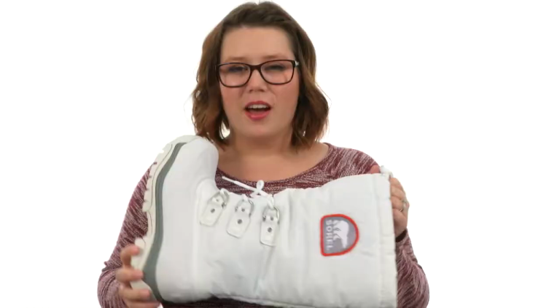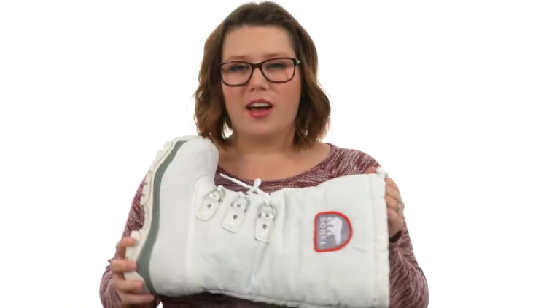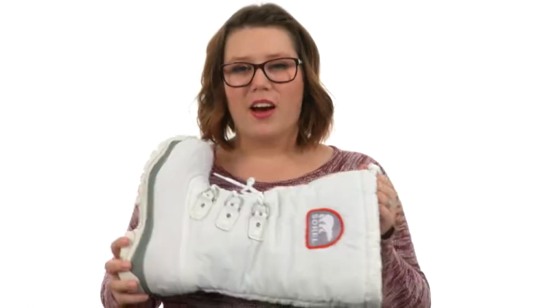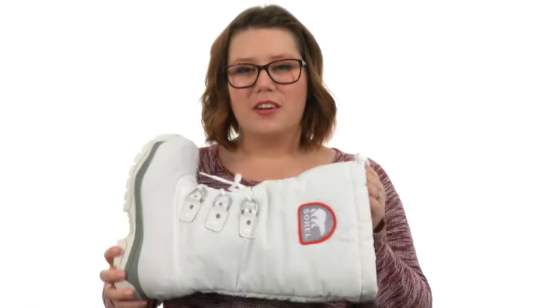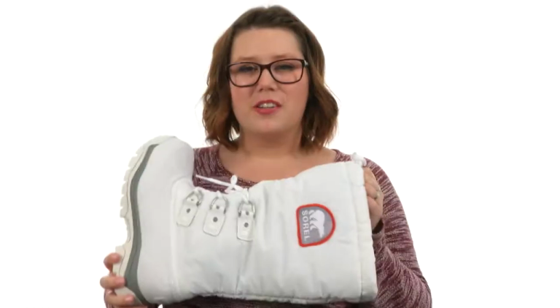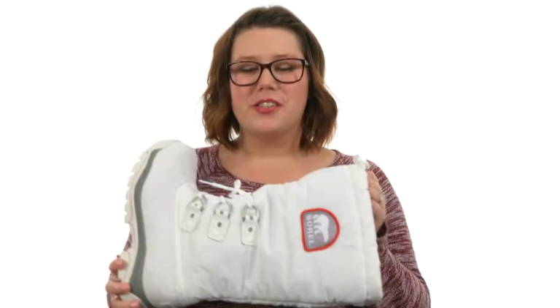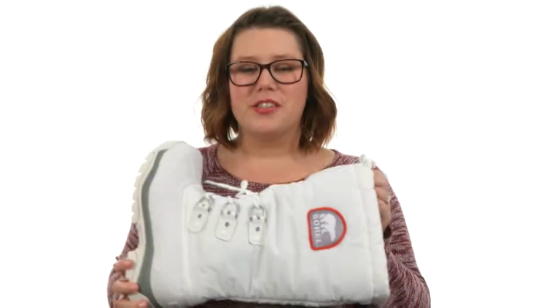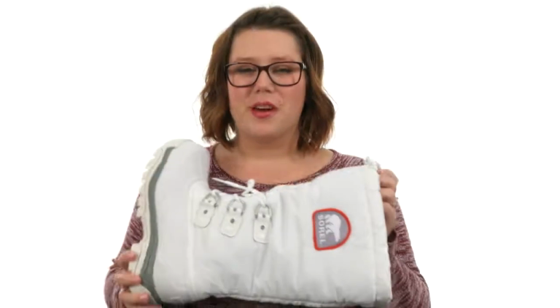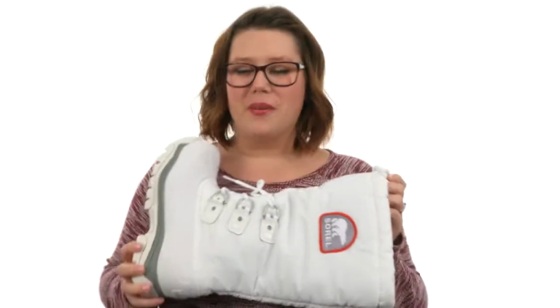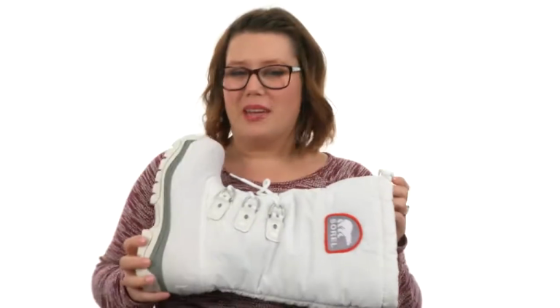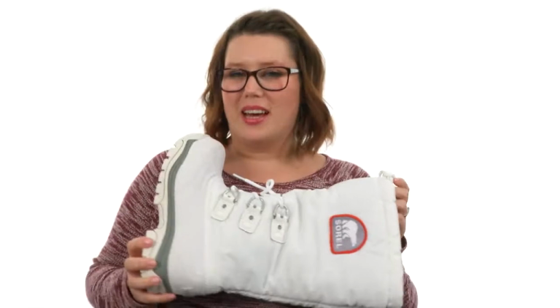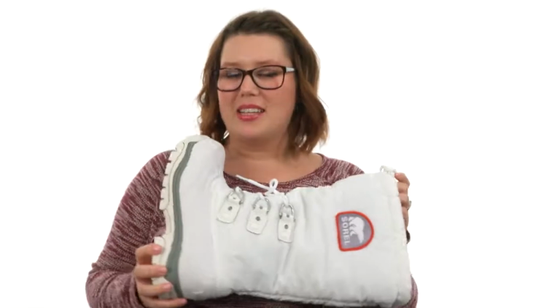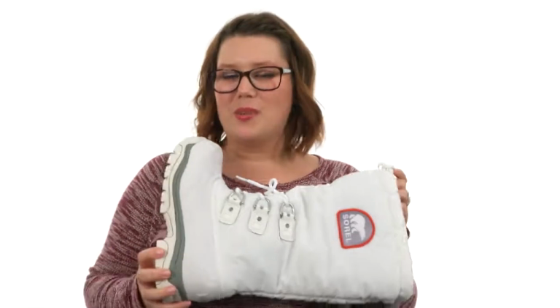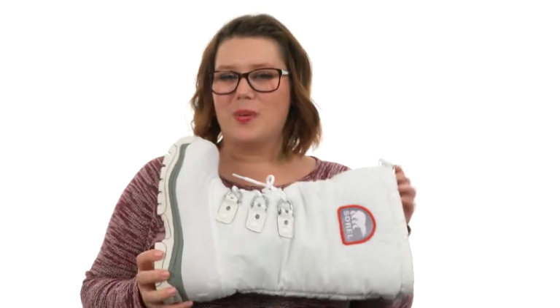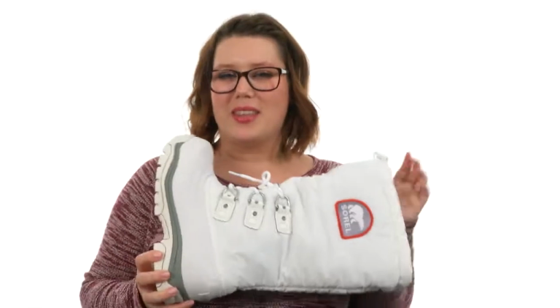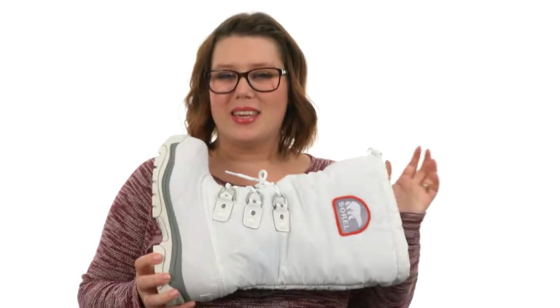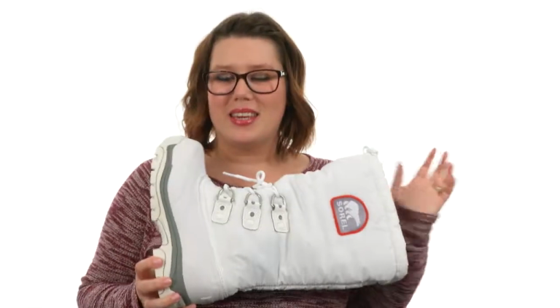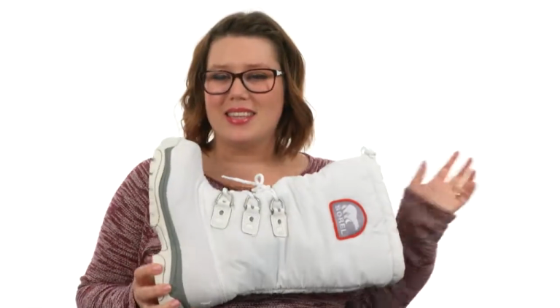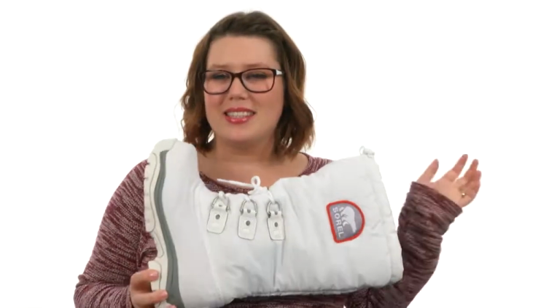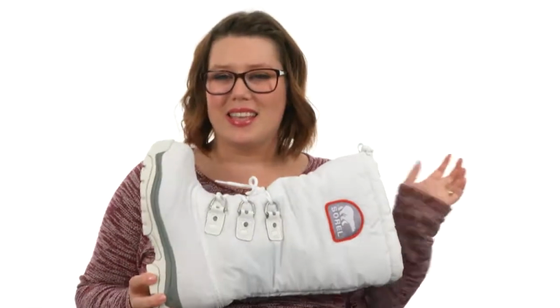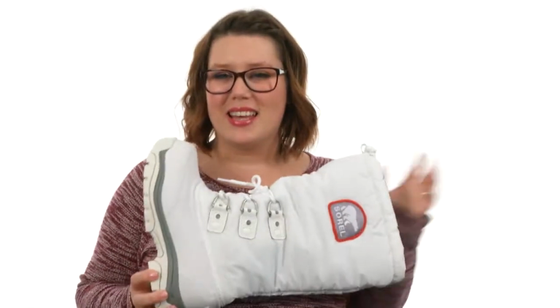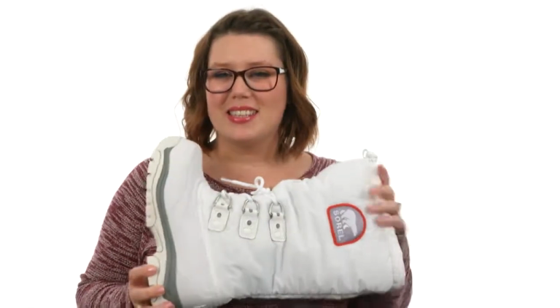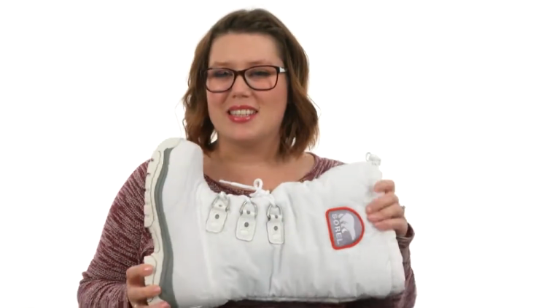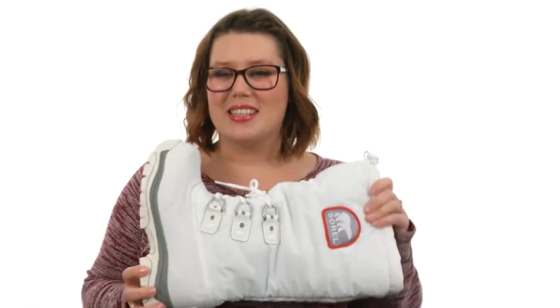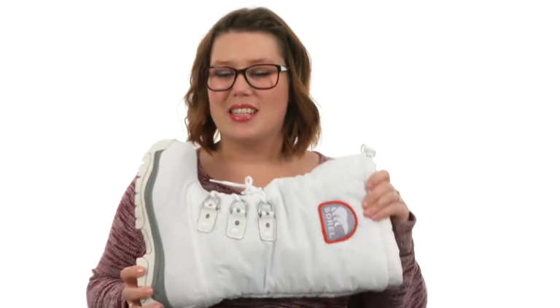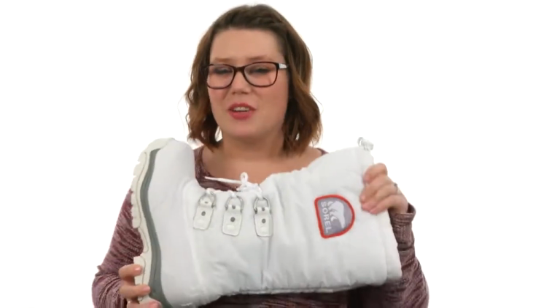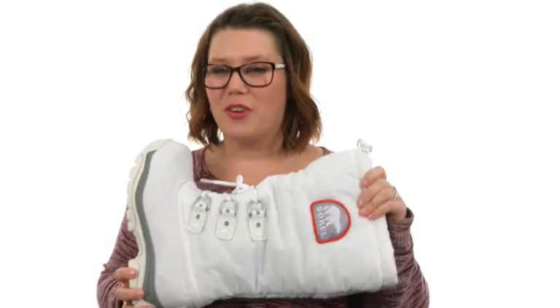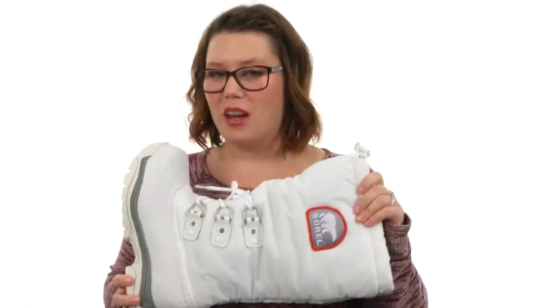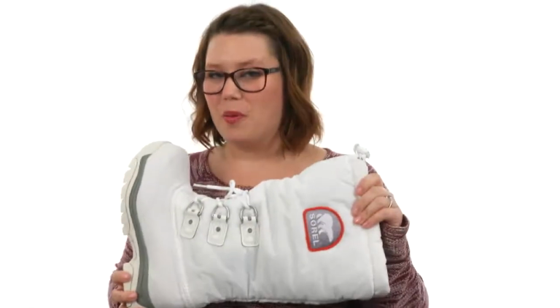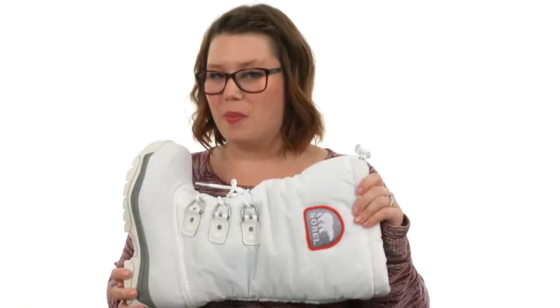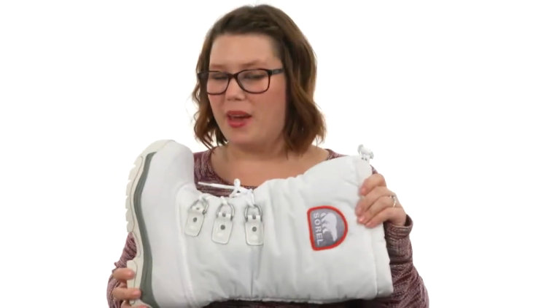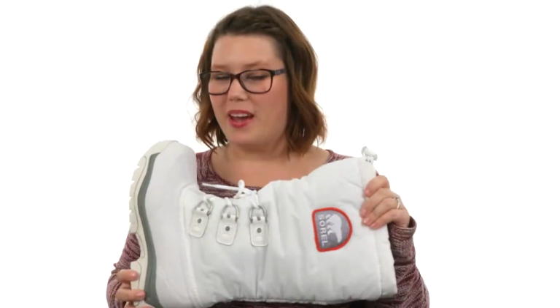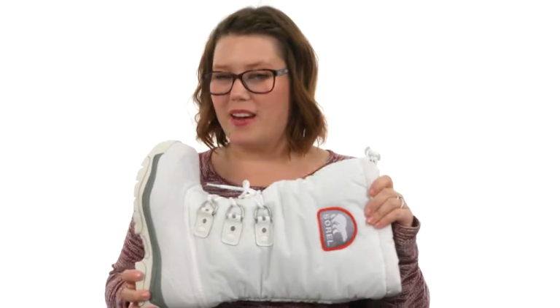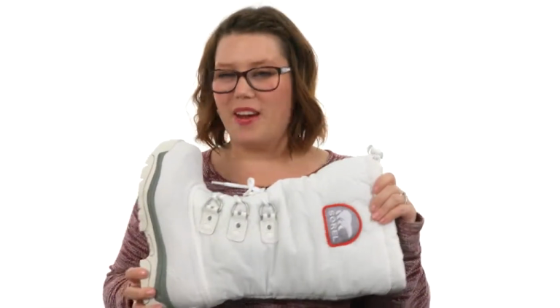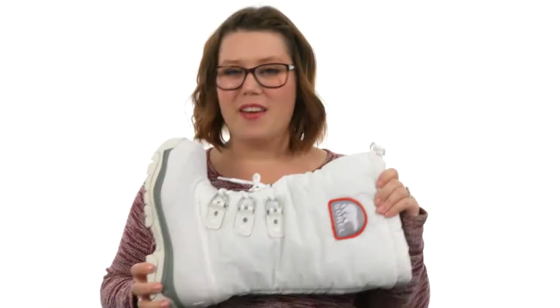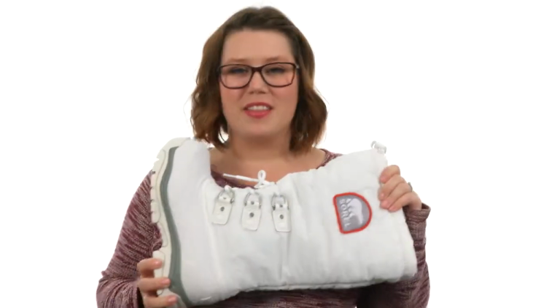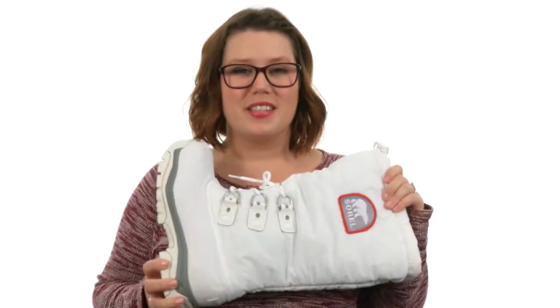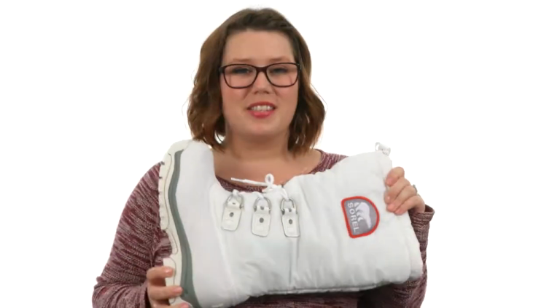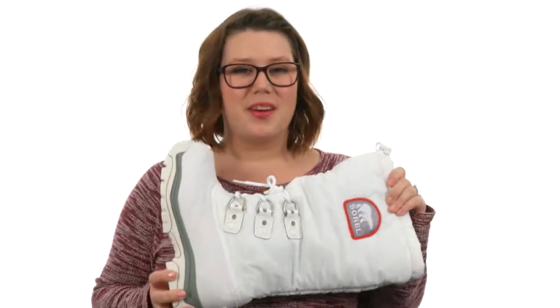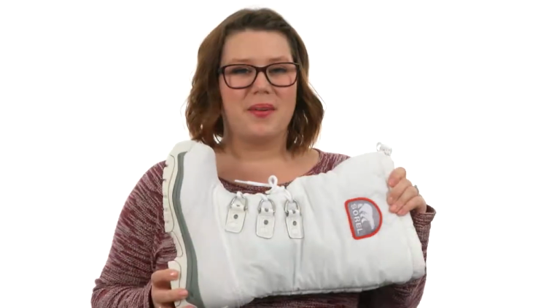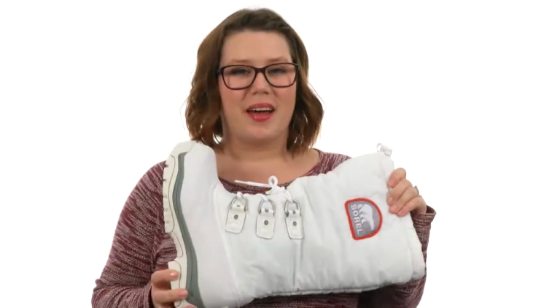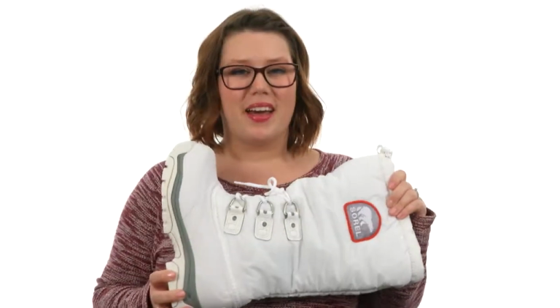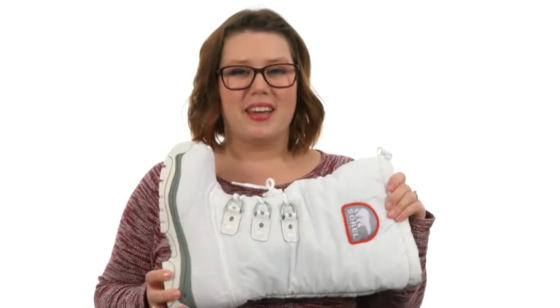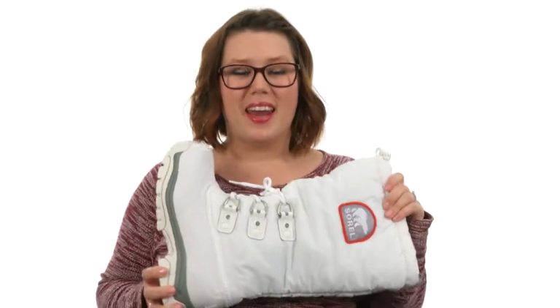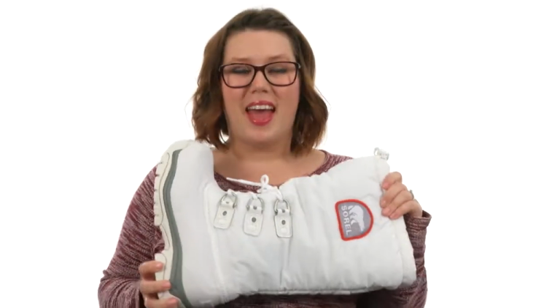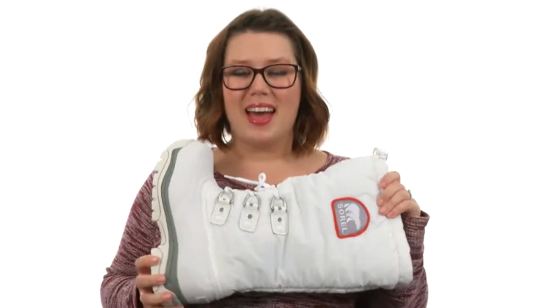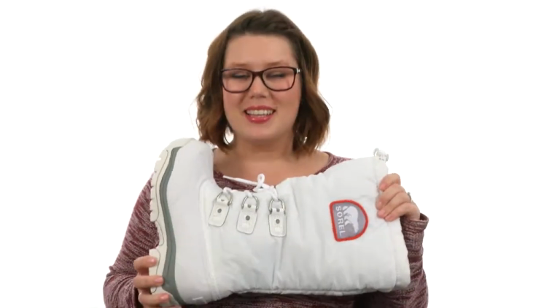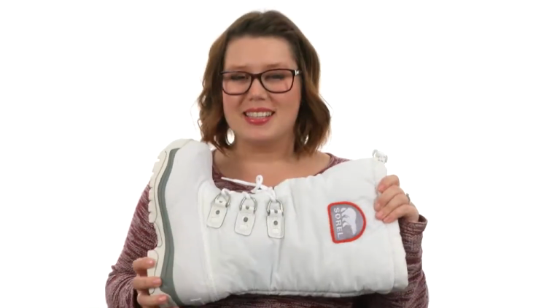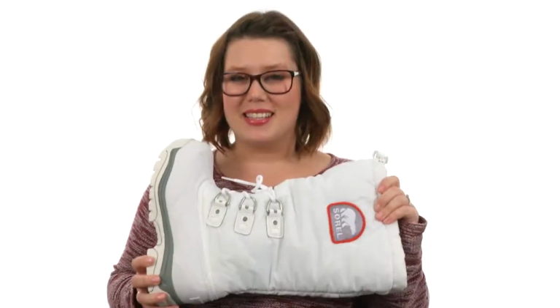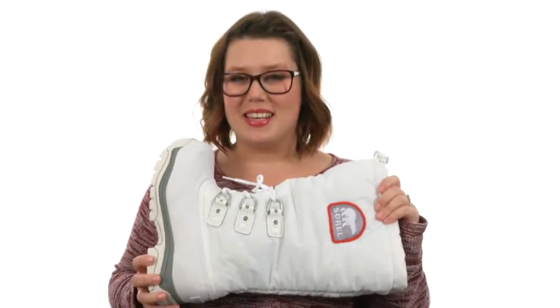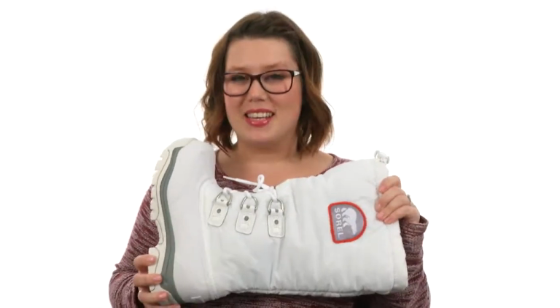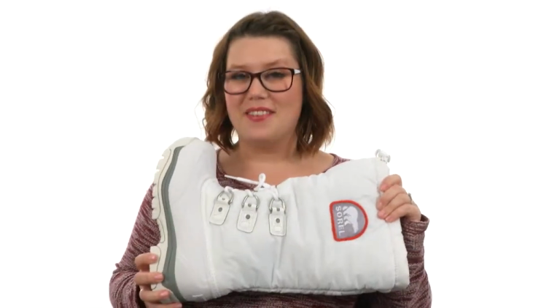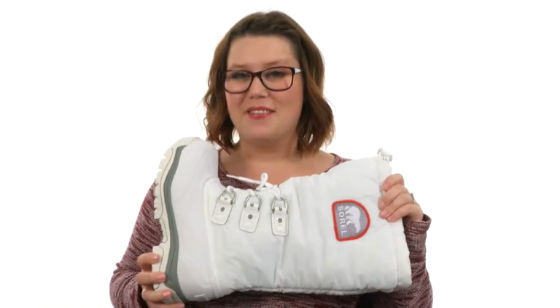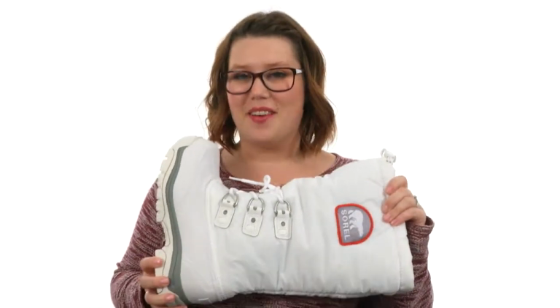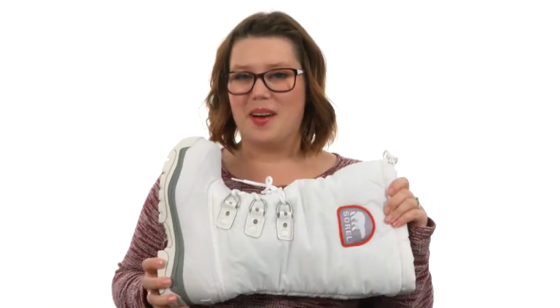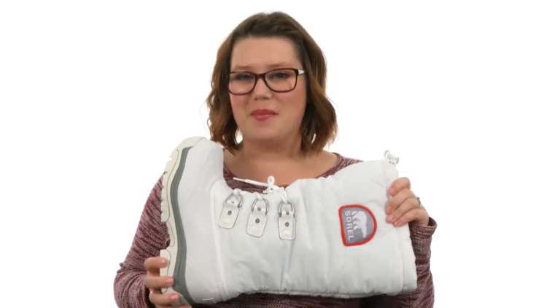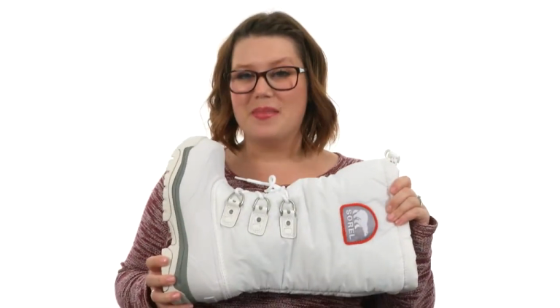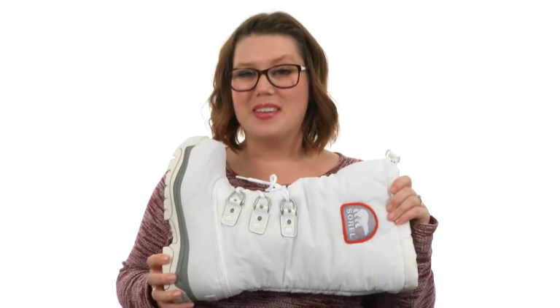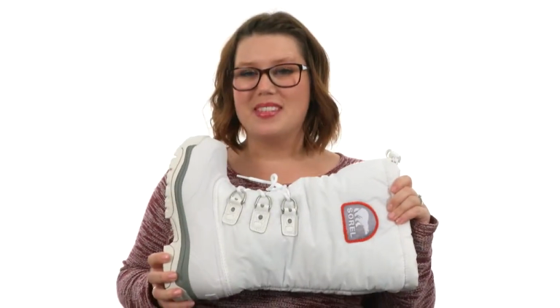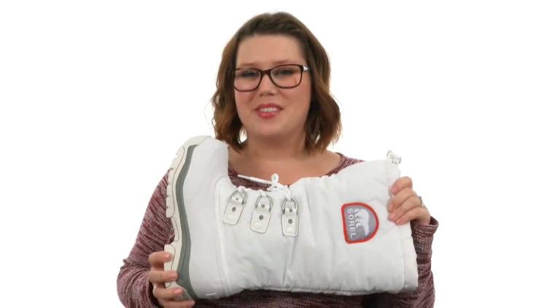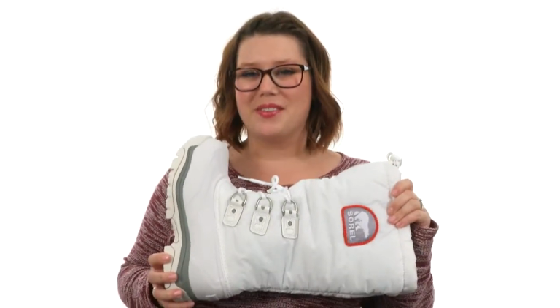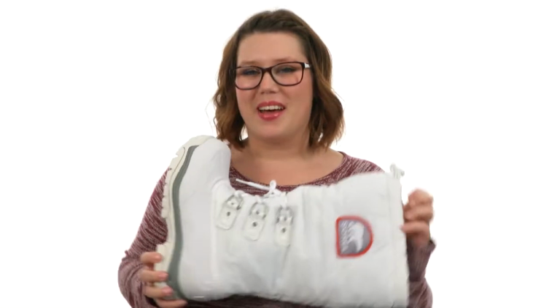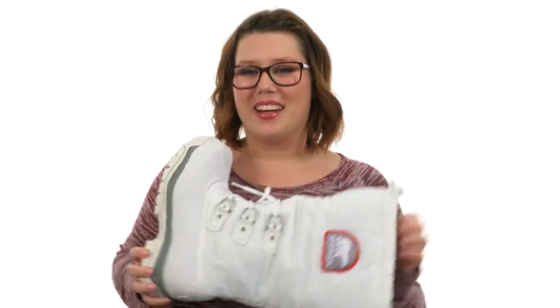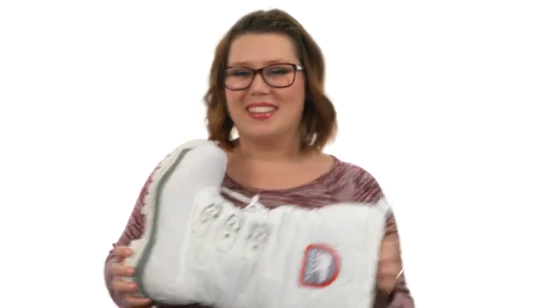Conquers snow and ice with ease thanks to this incredible pair, the Snowline XT from Sorelle.